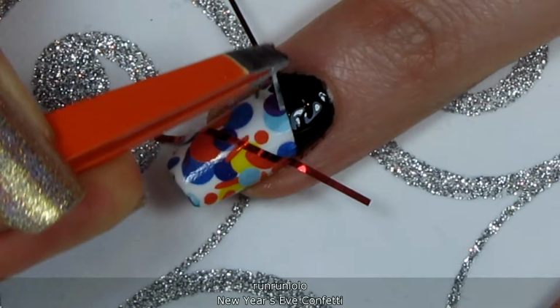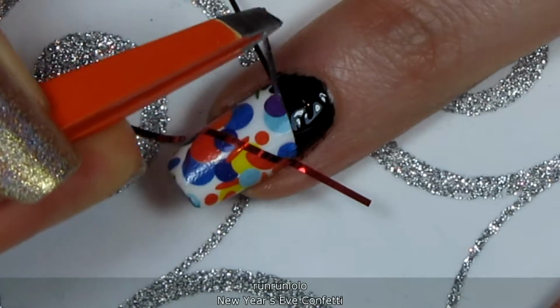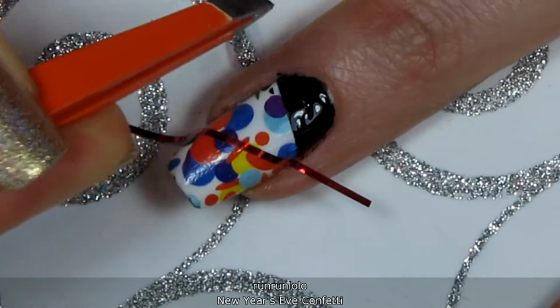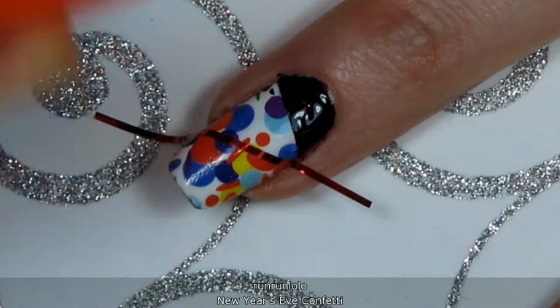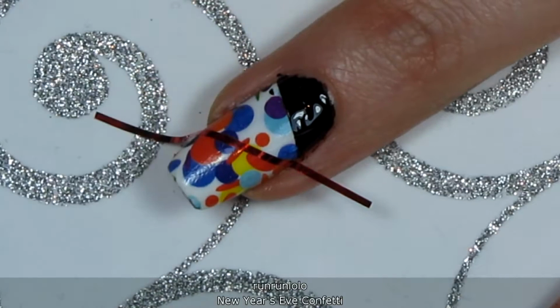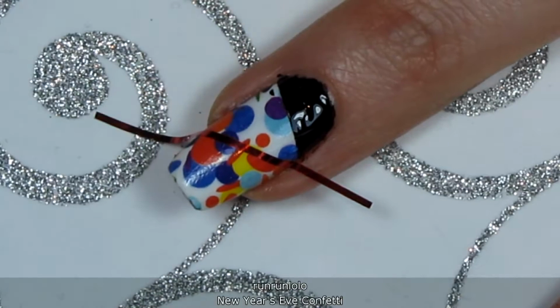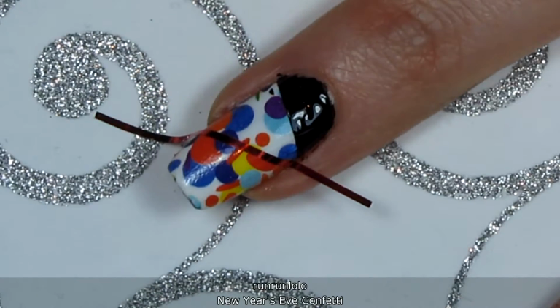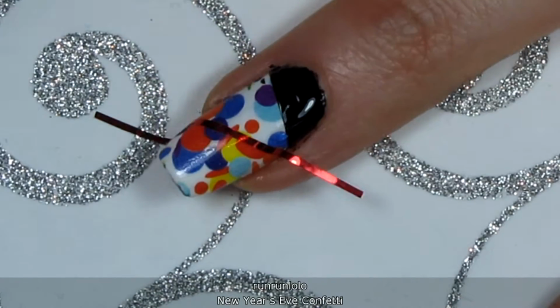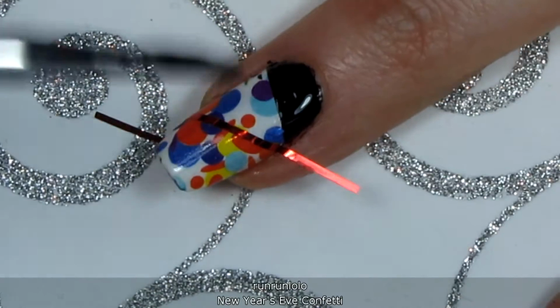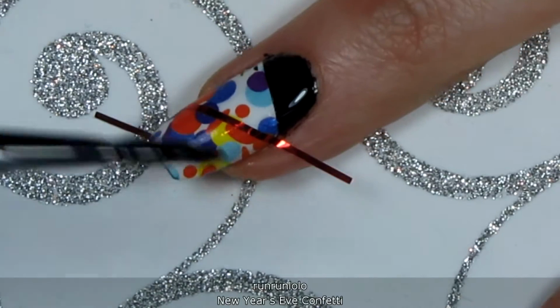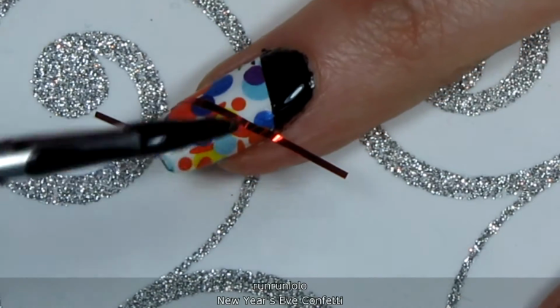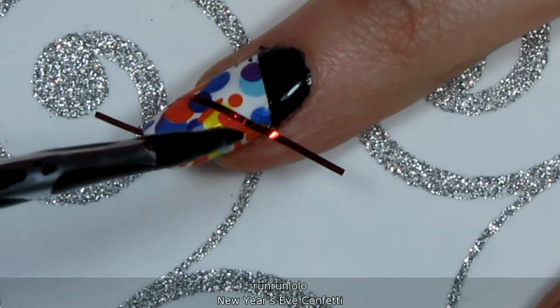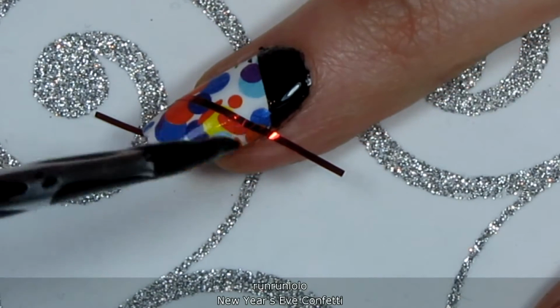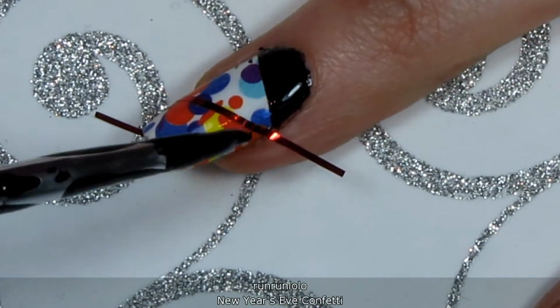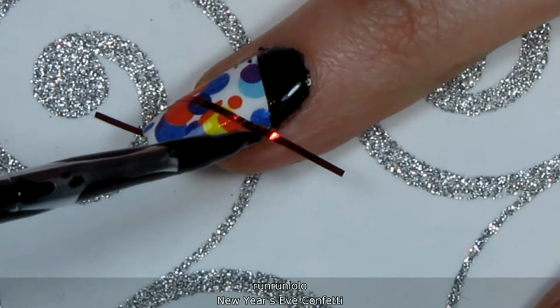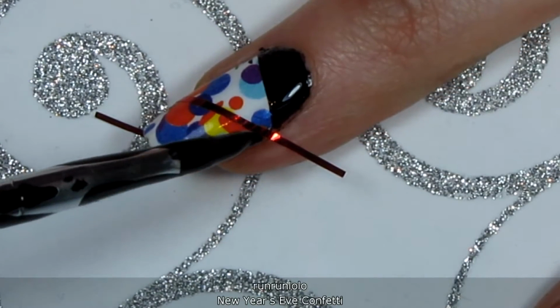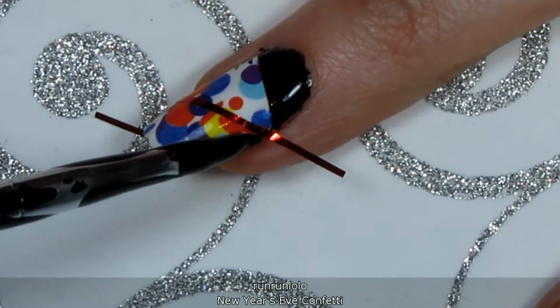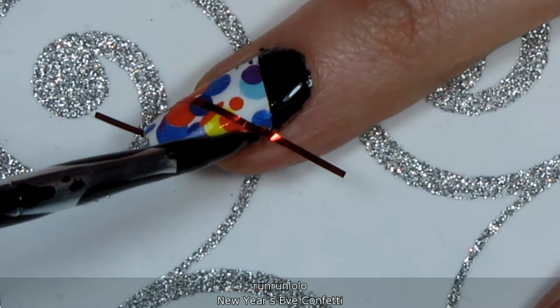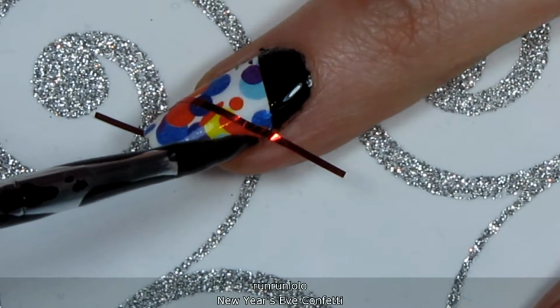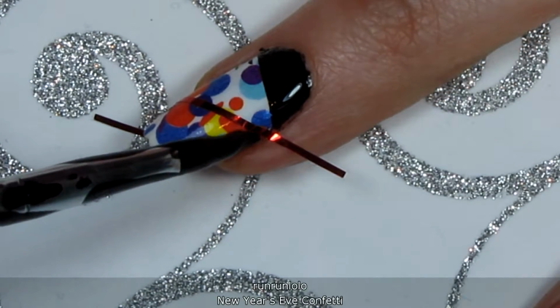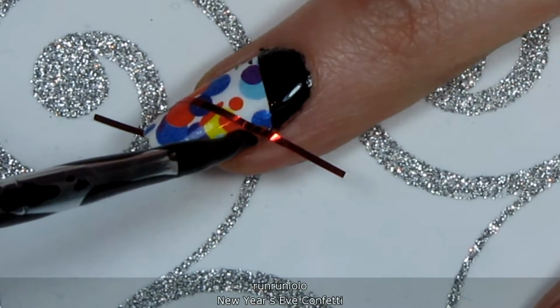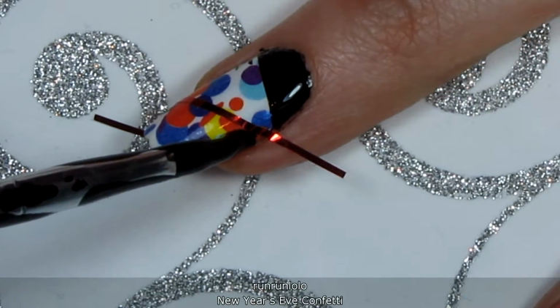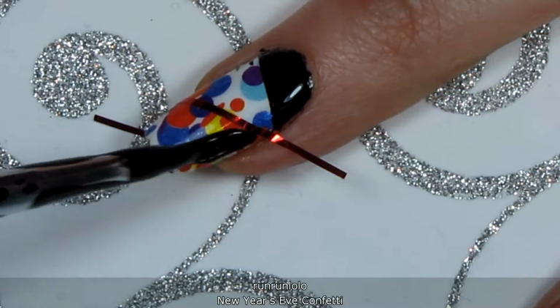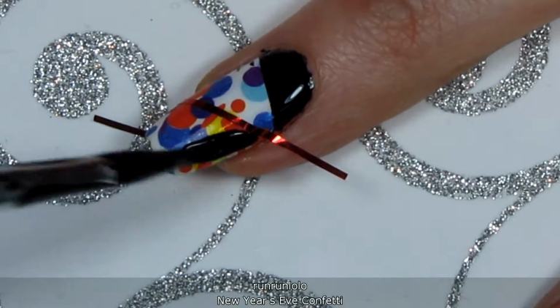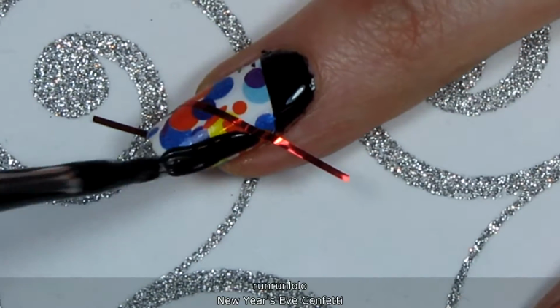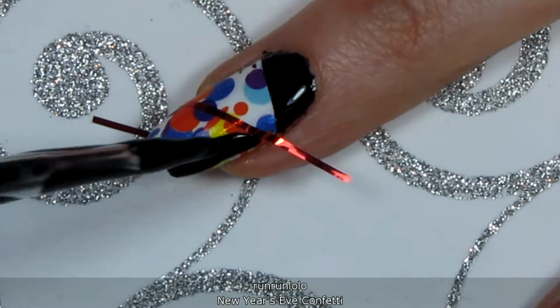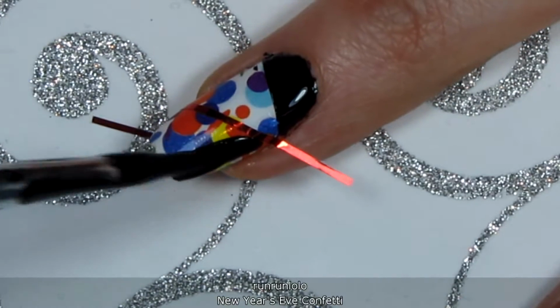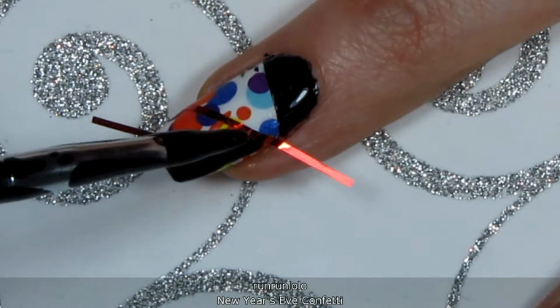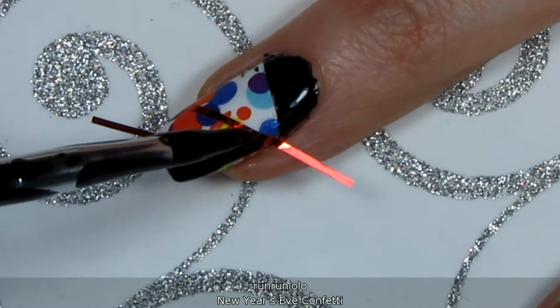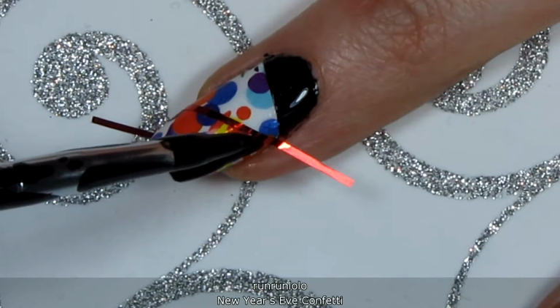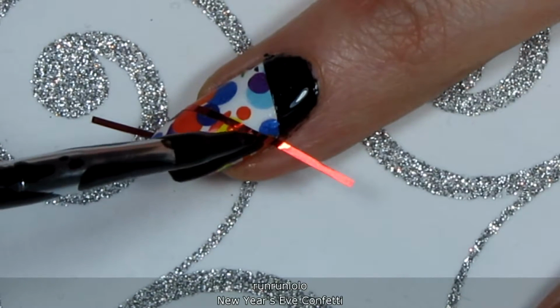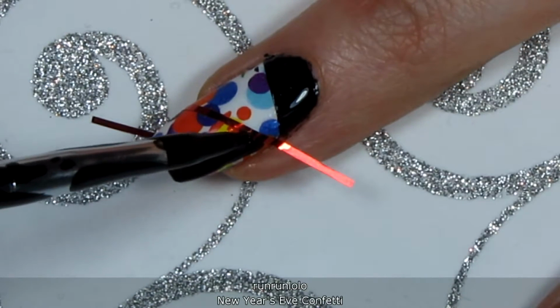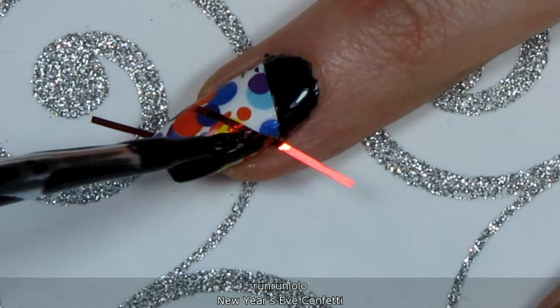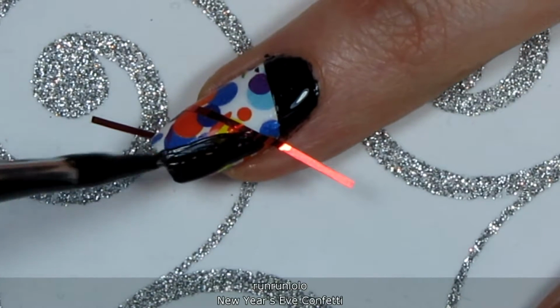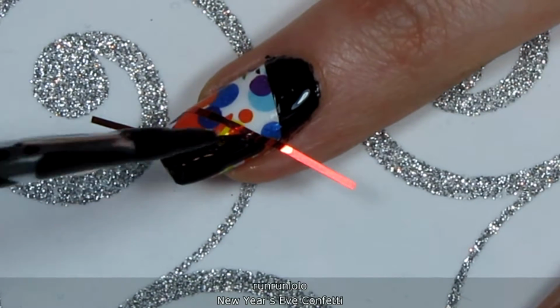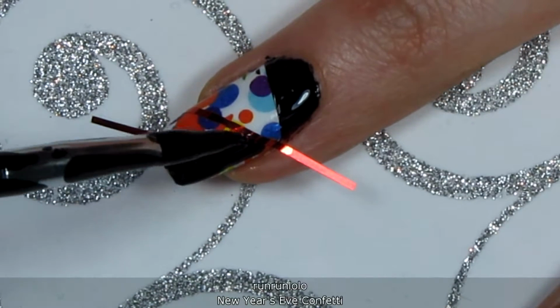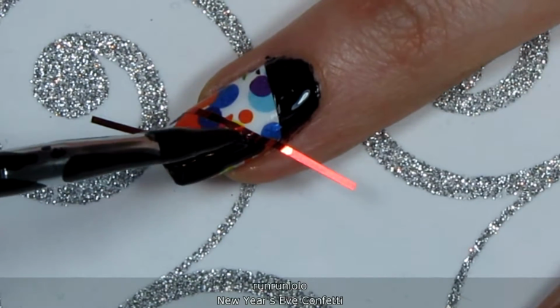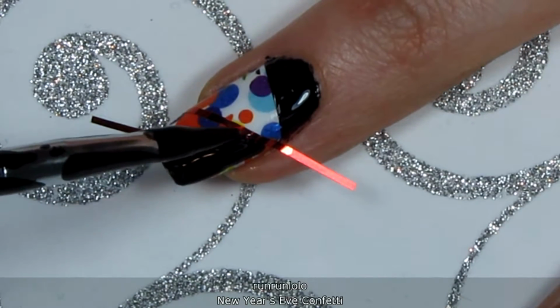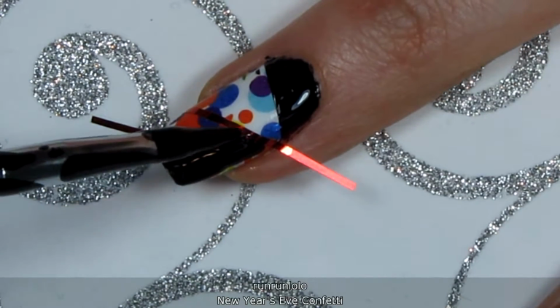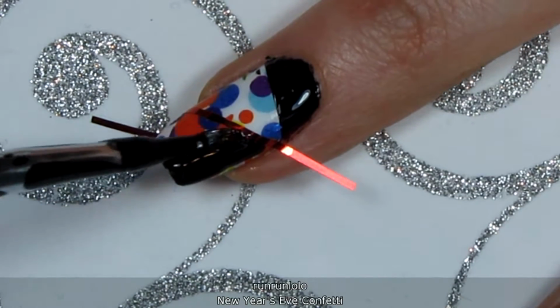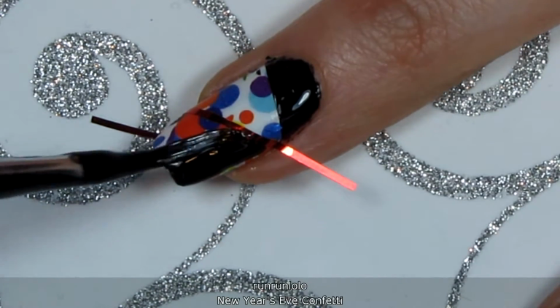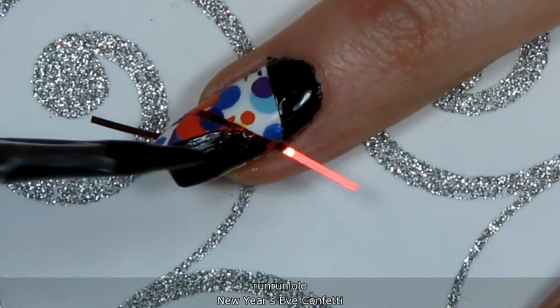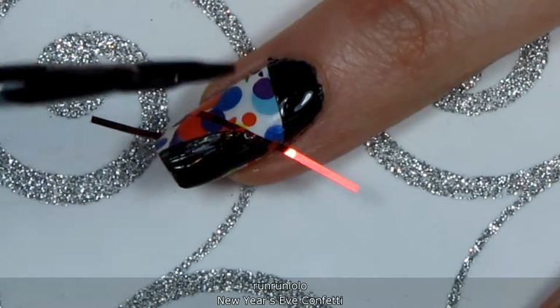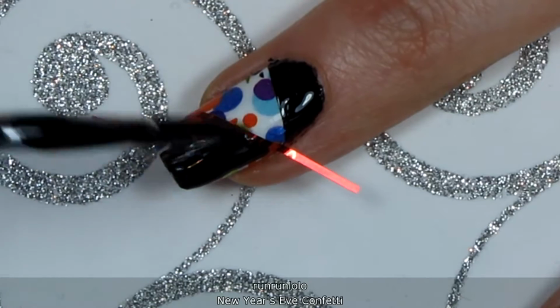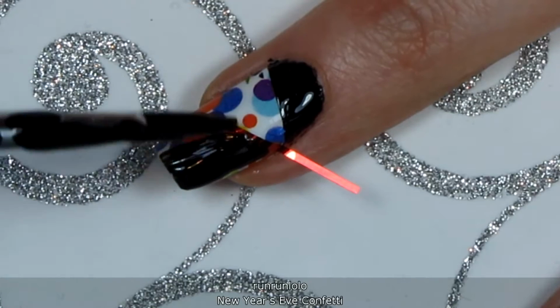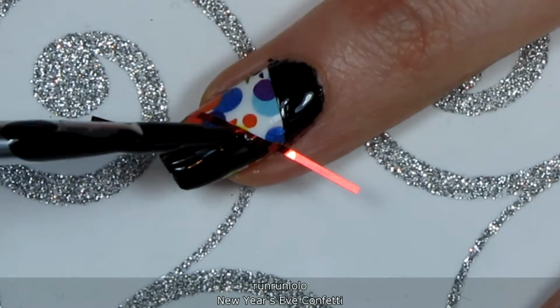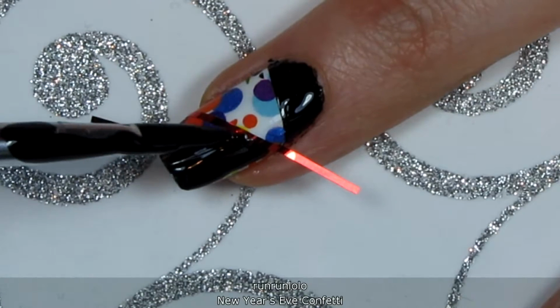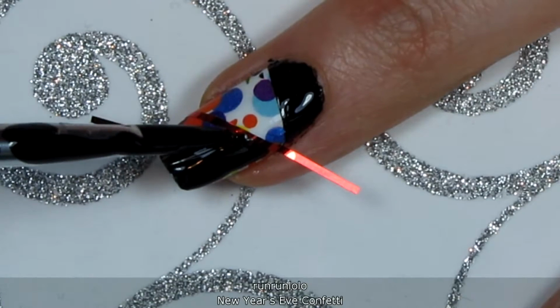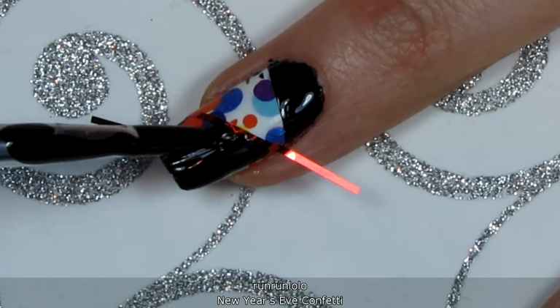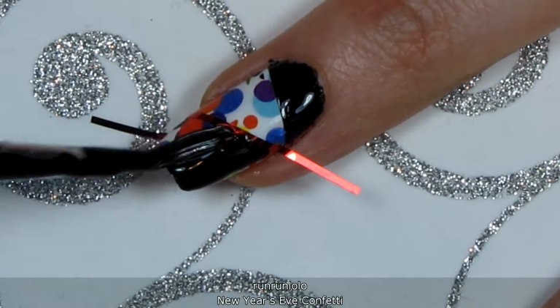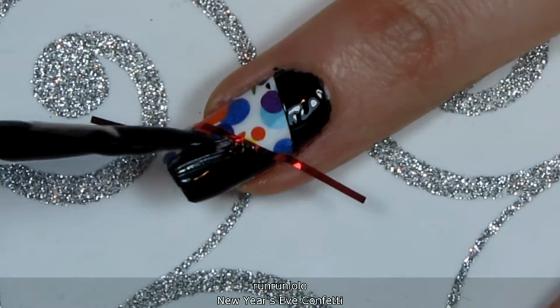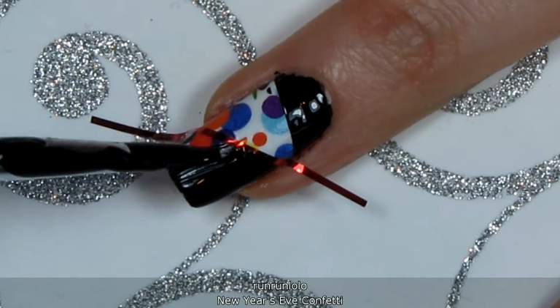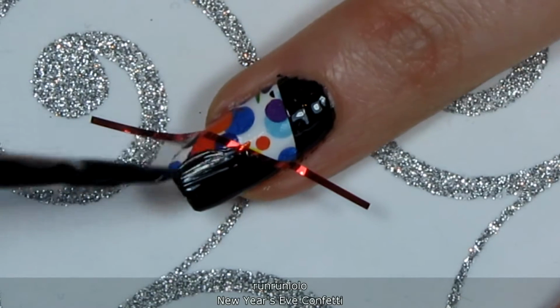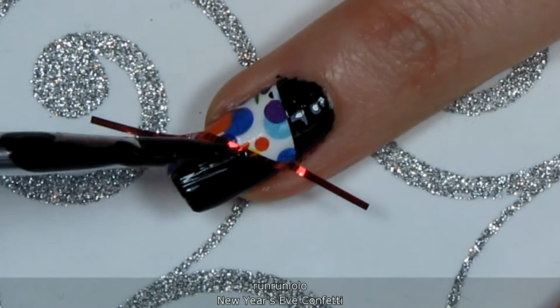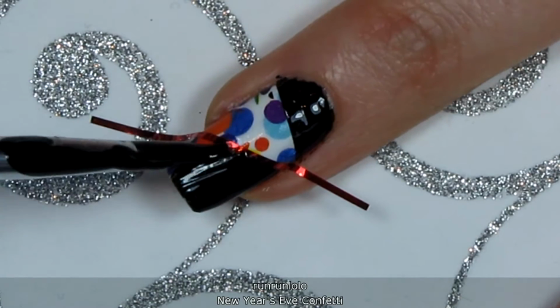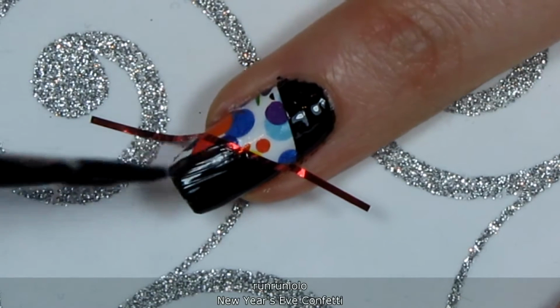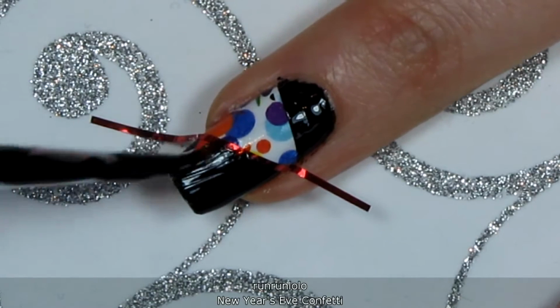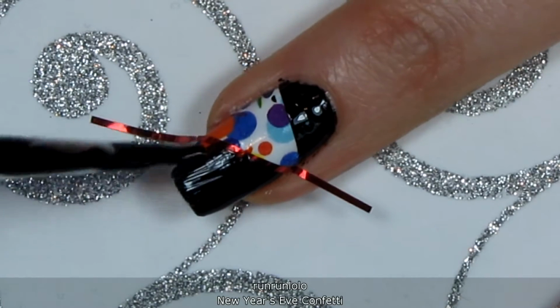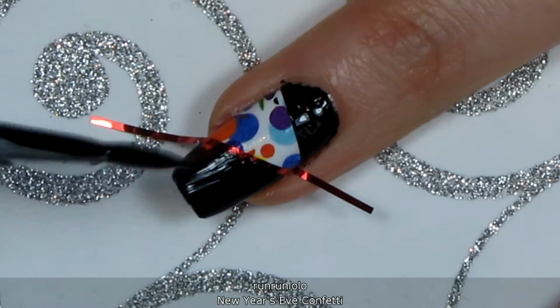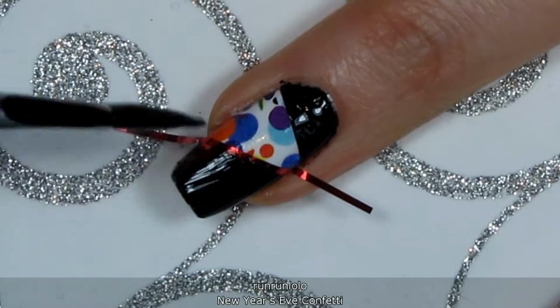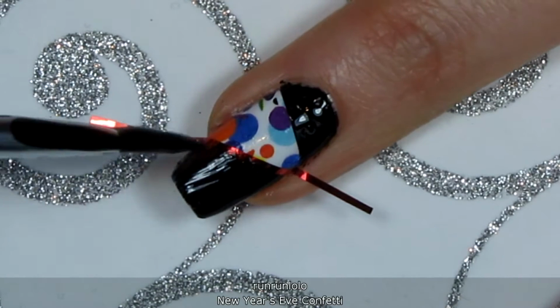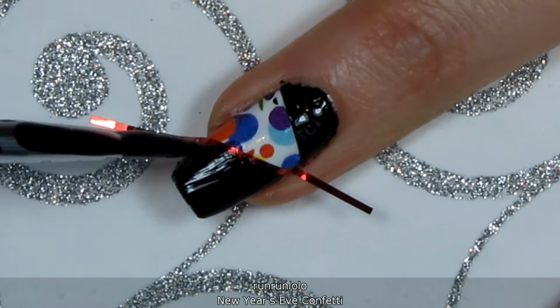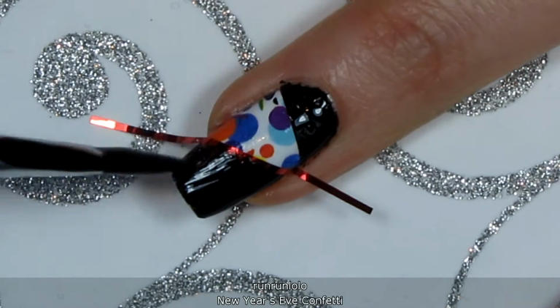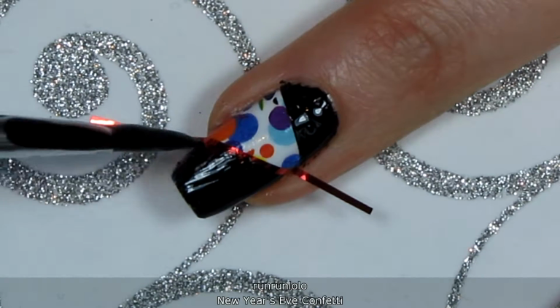Make sure you remove the striping tape as soon as you're done with the polish, while it's still wet. Otherwise, it will stick together and you won't get that nice, clean line.